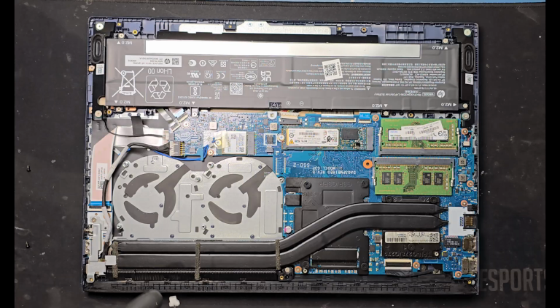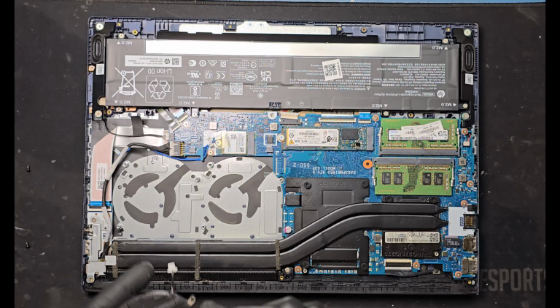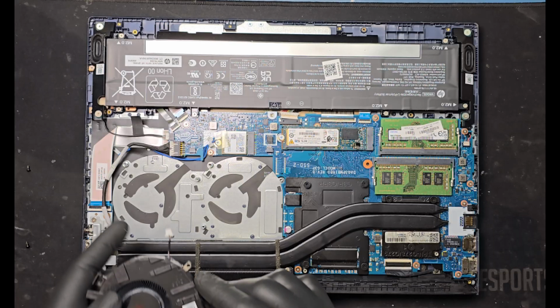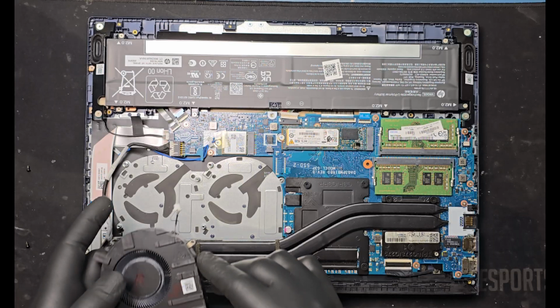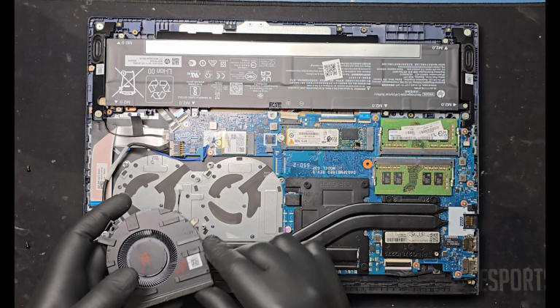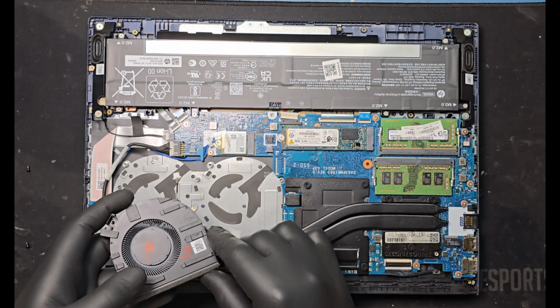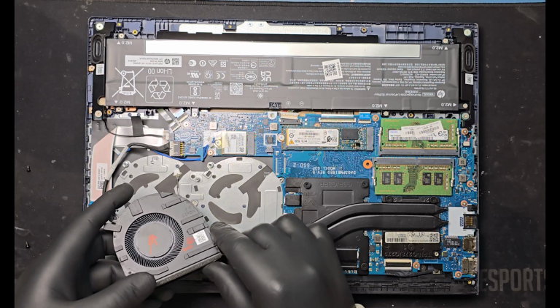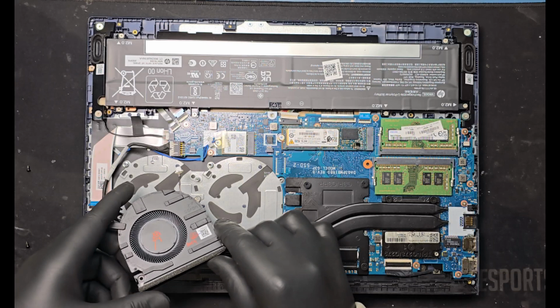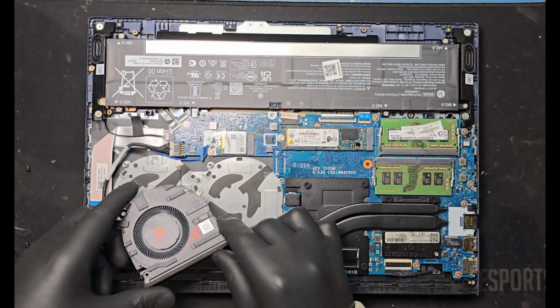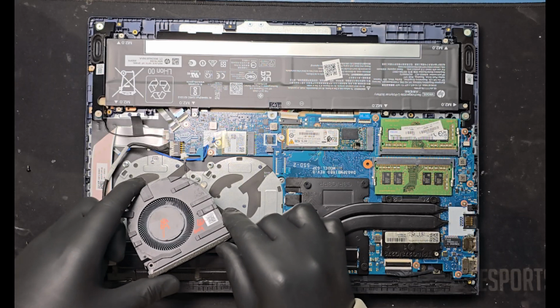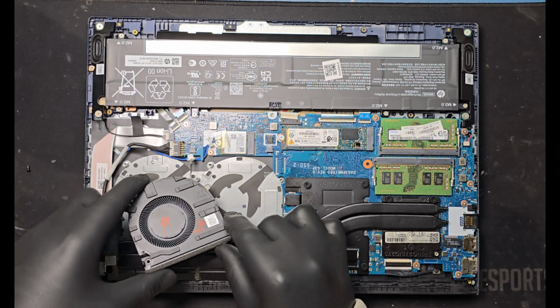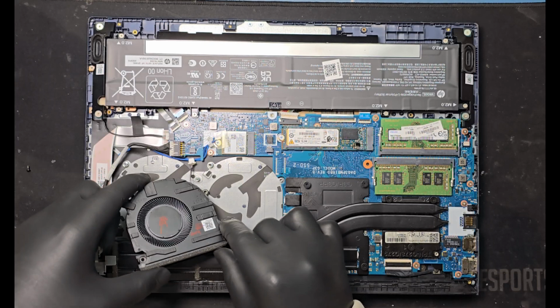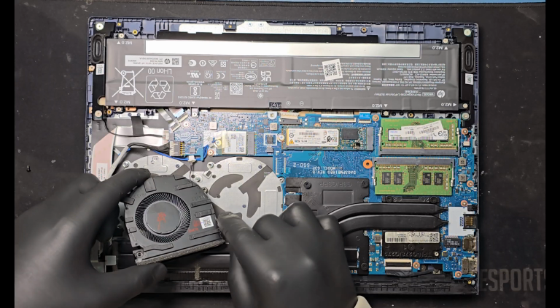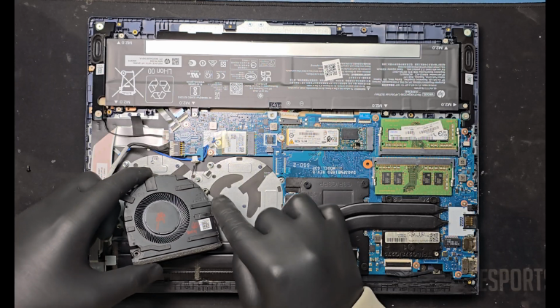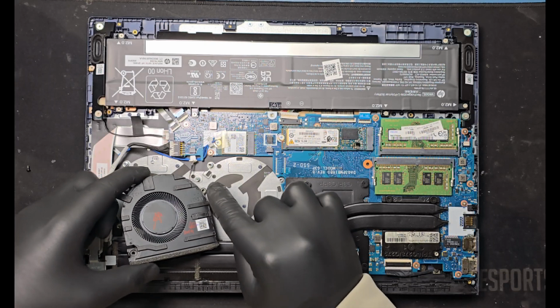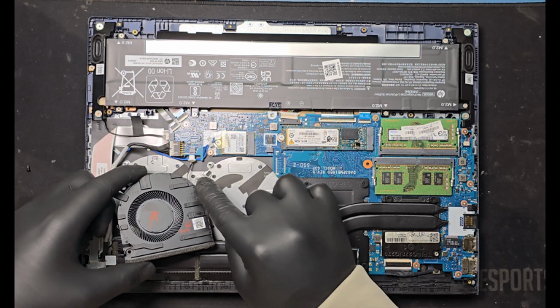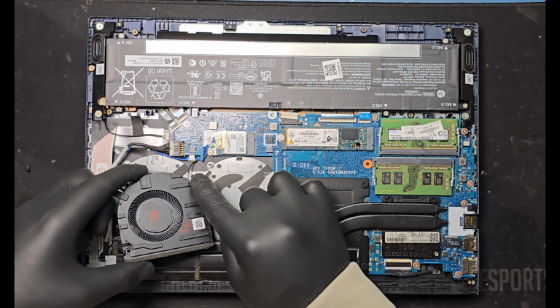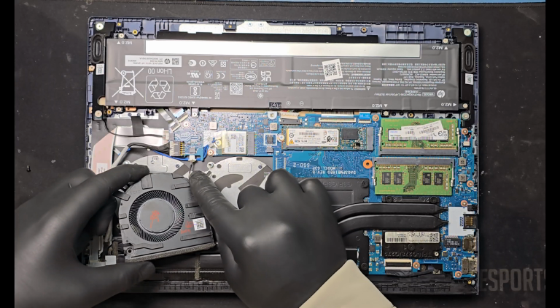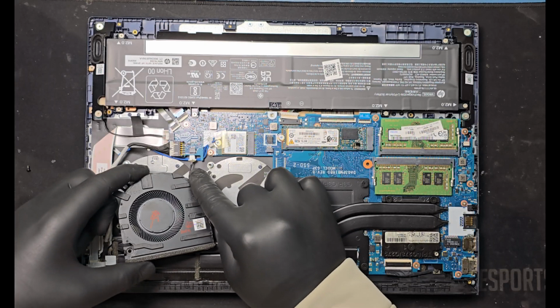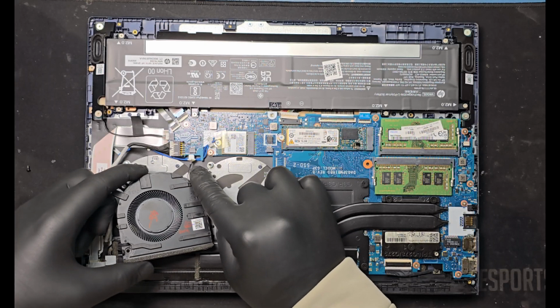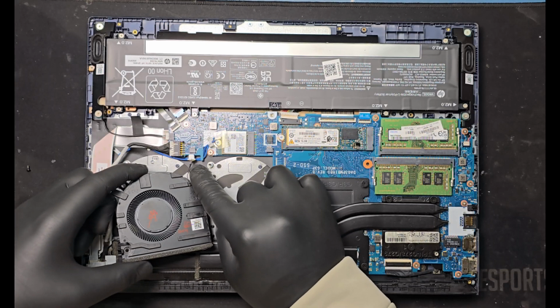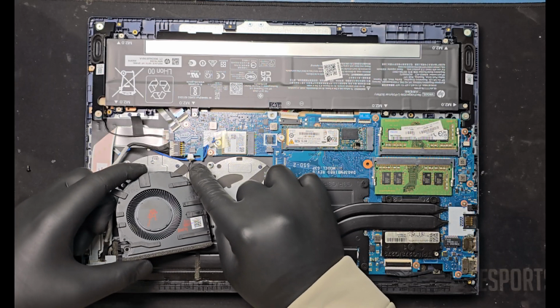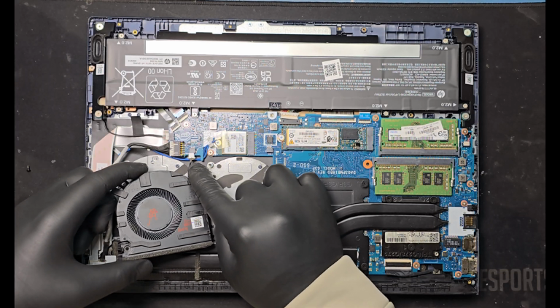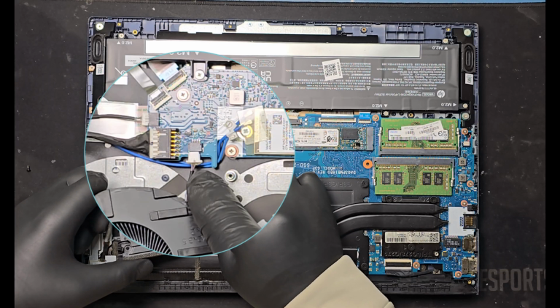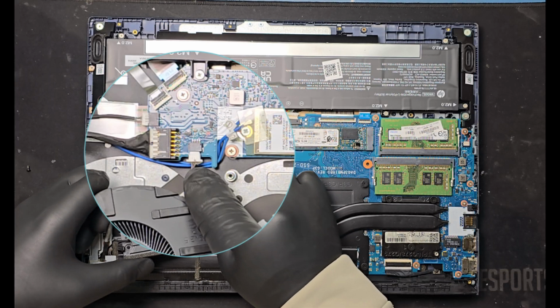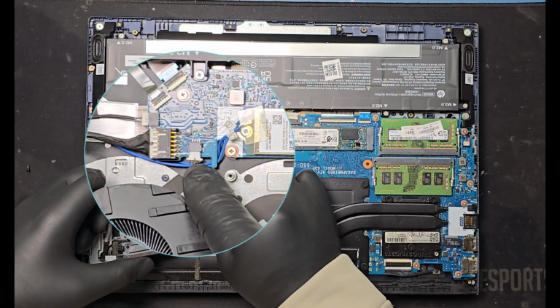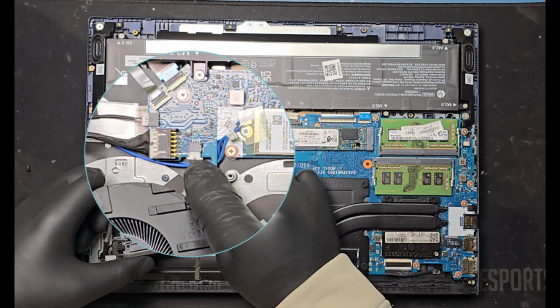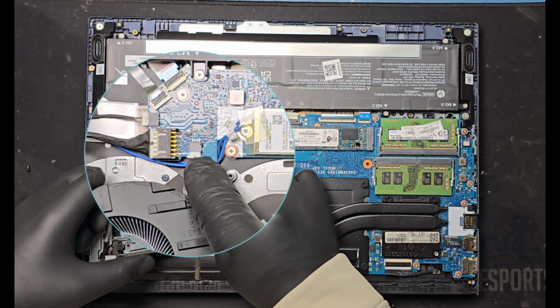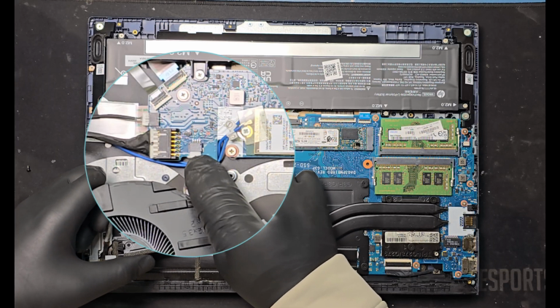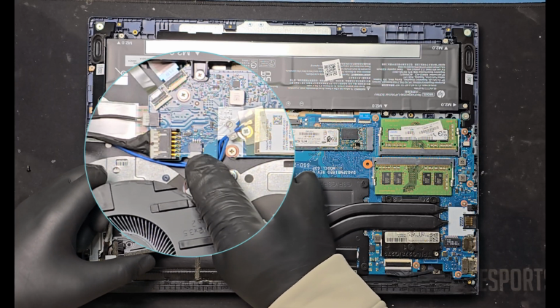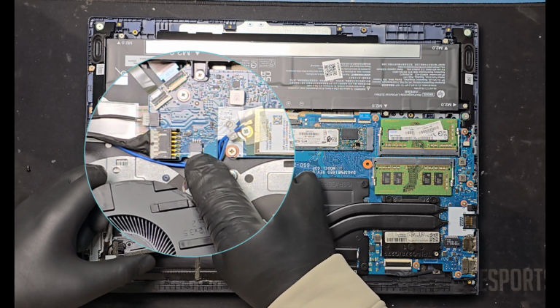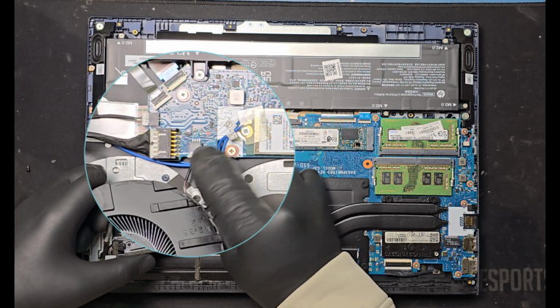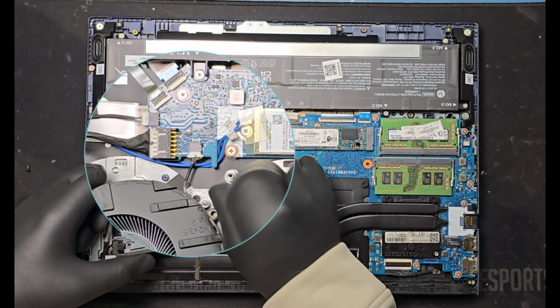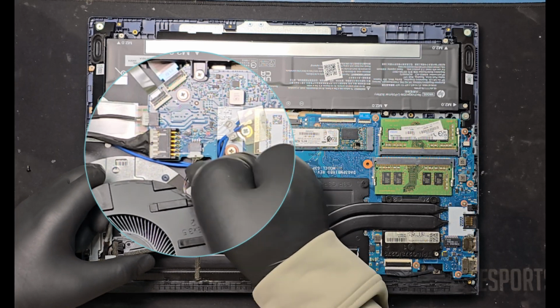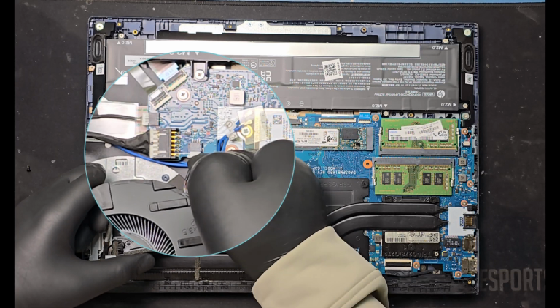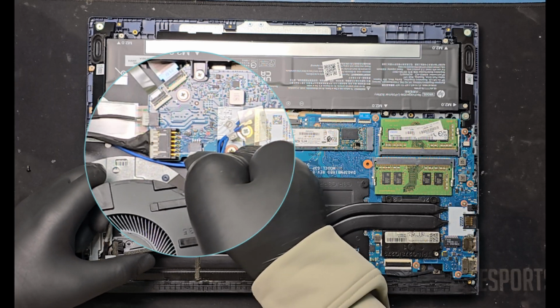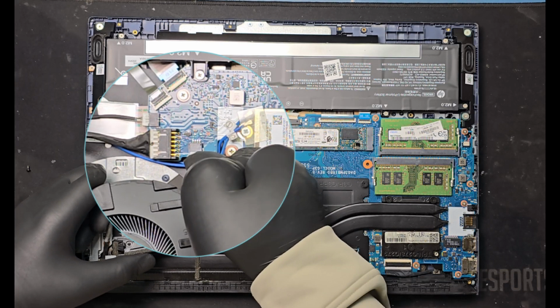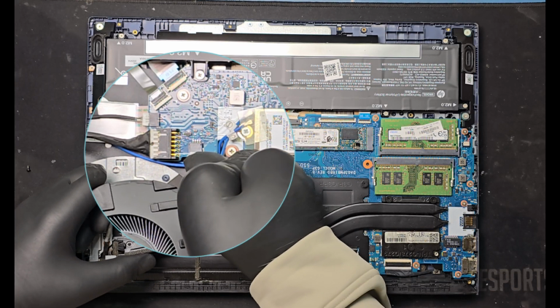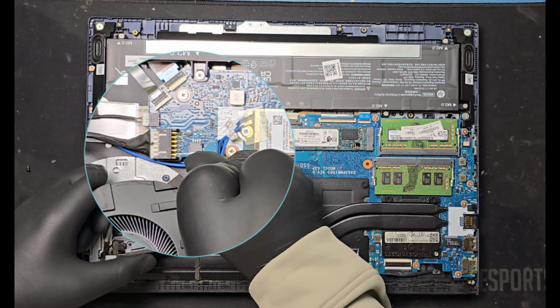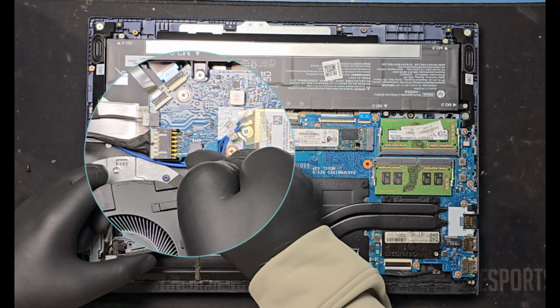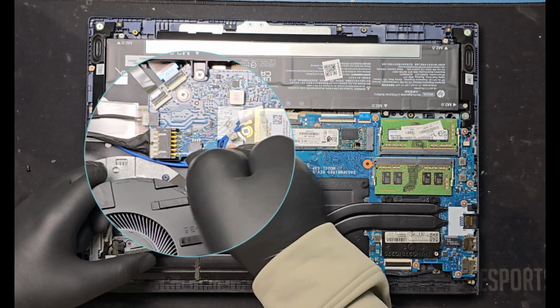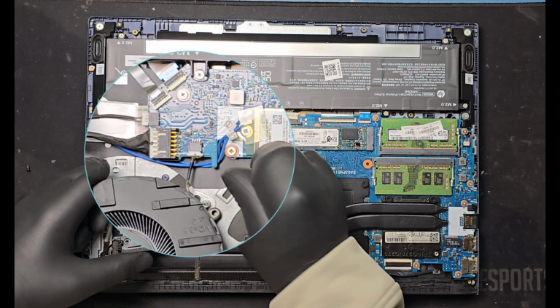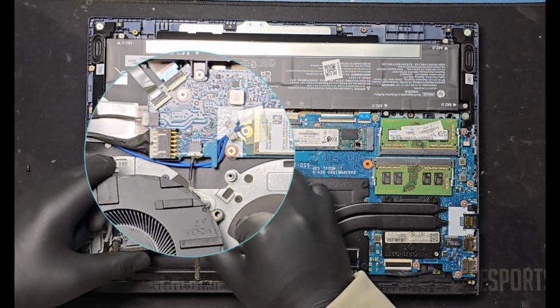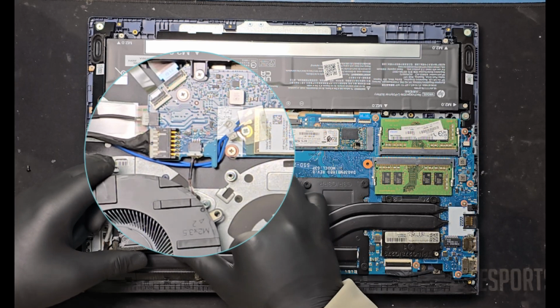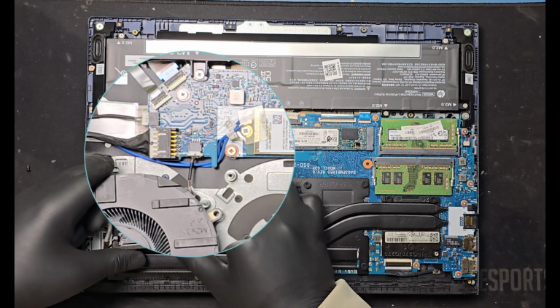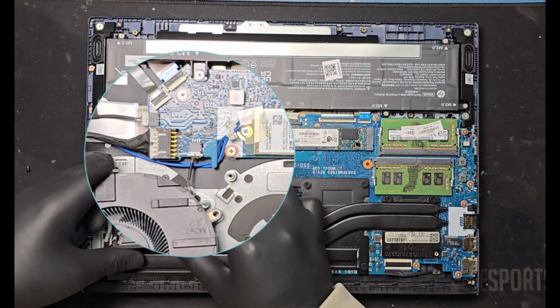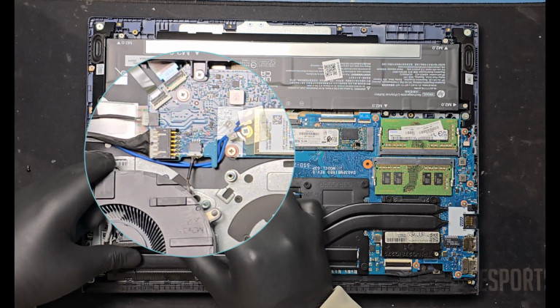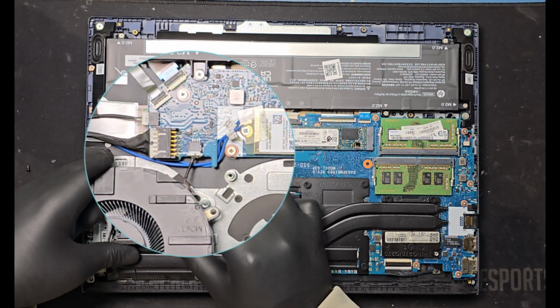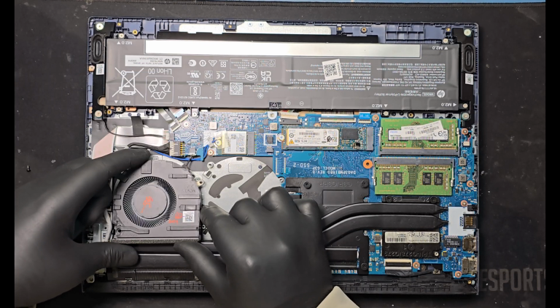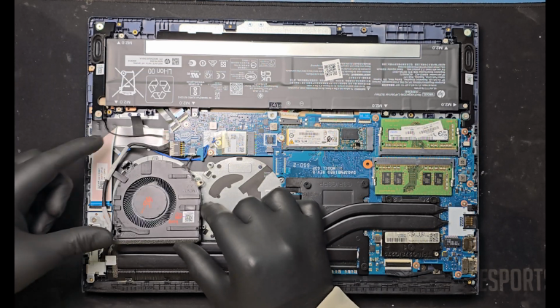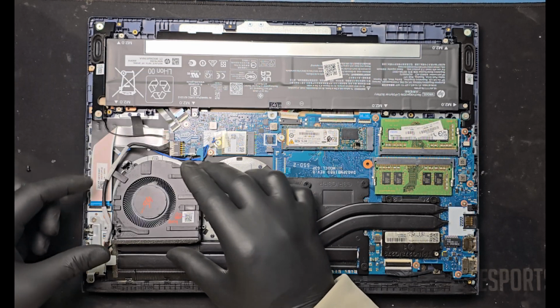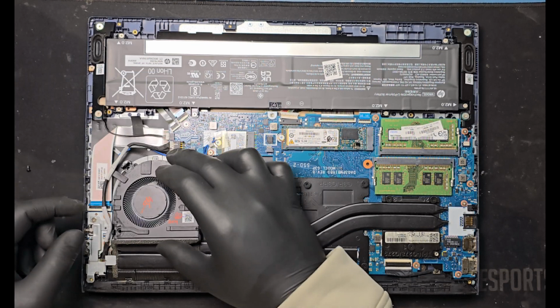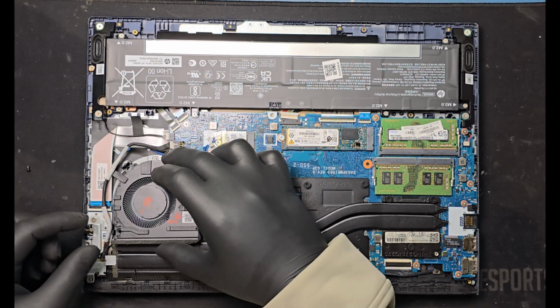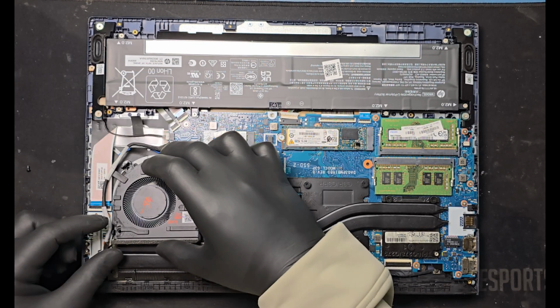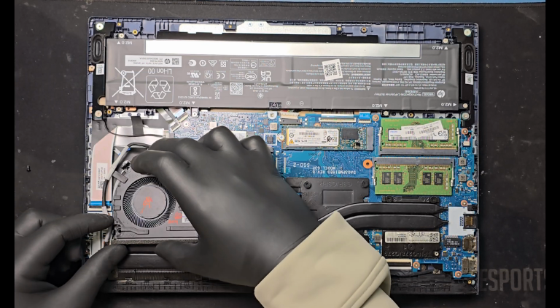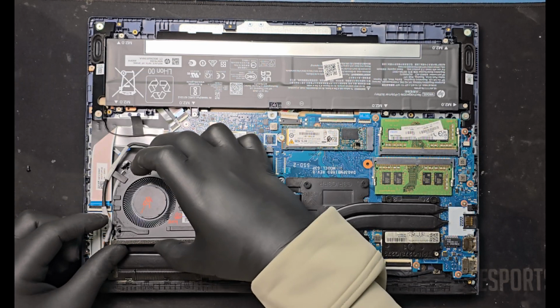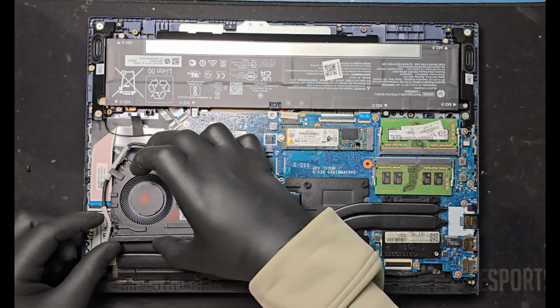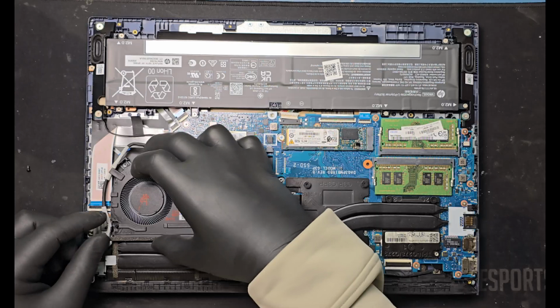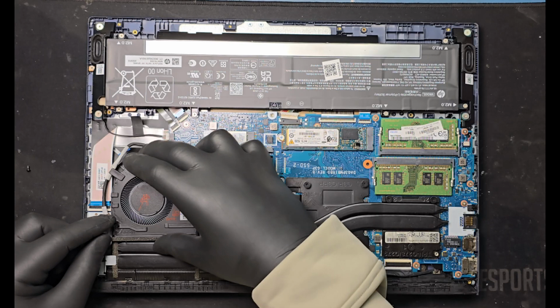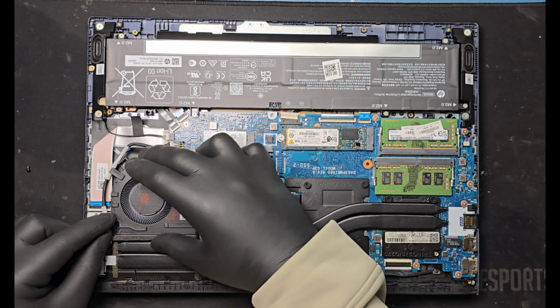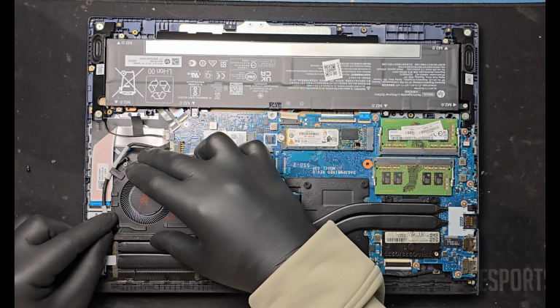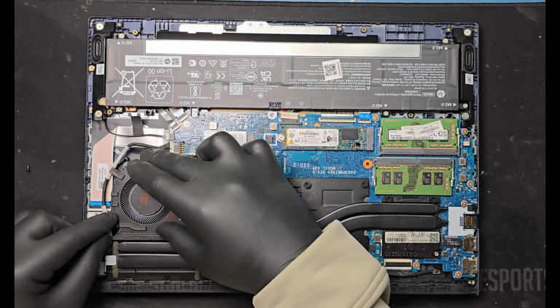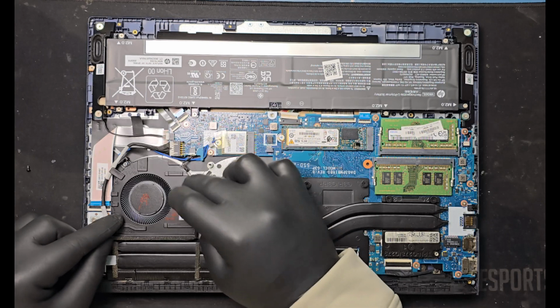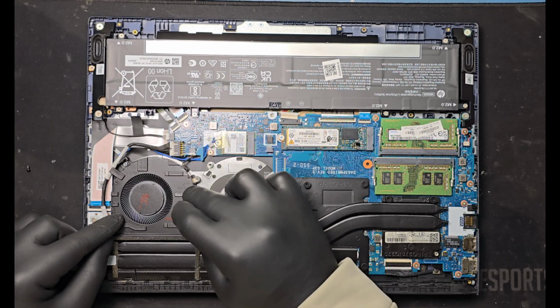Place the new fan in the same orientation as the original. Reconnect the fan connector to the motherboard securely.